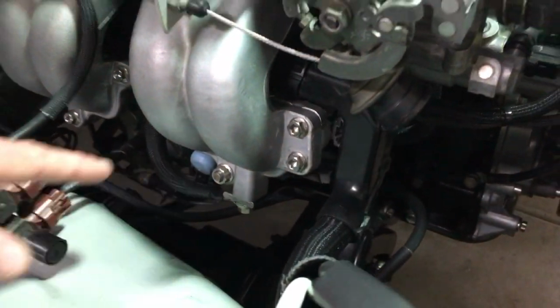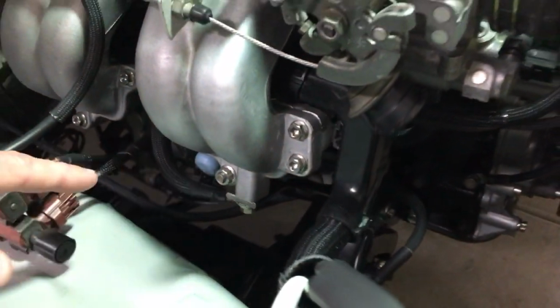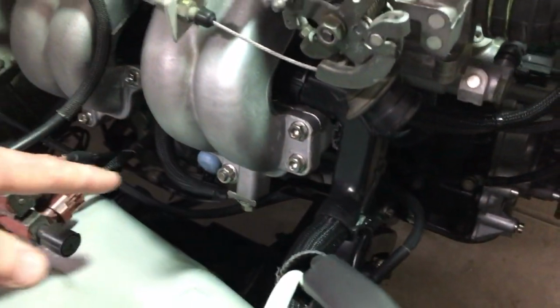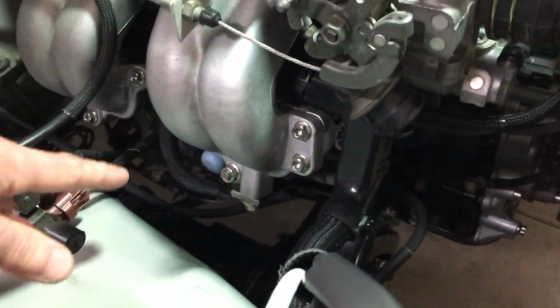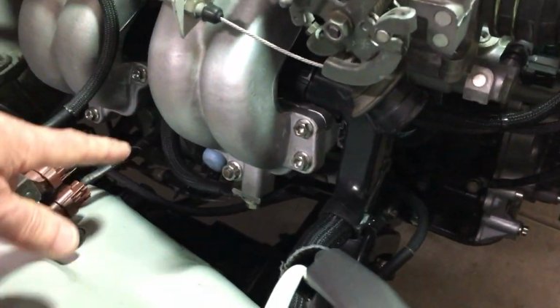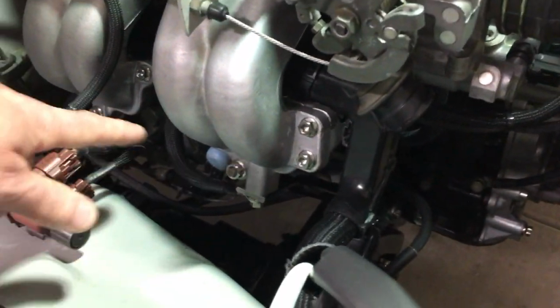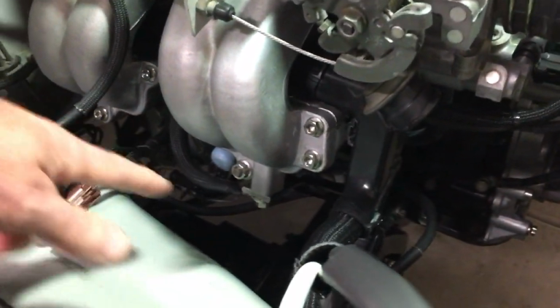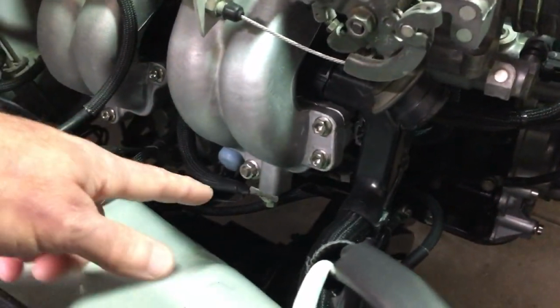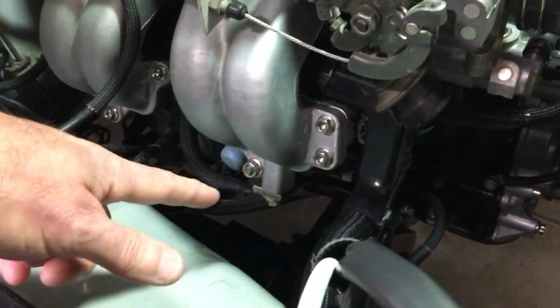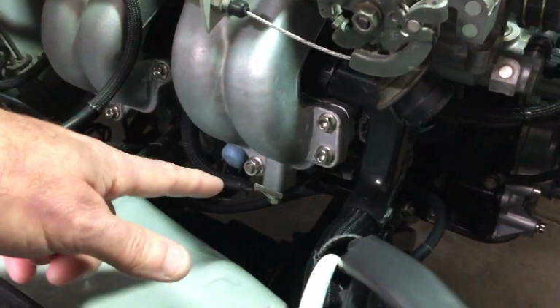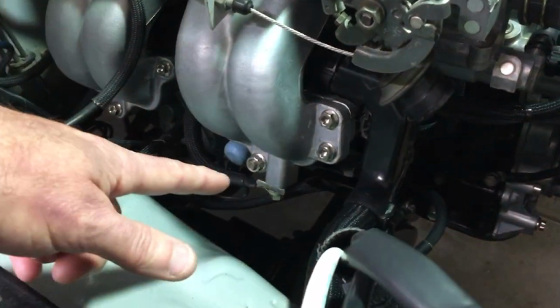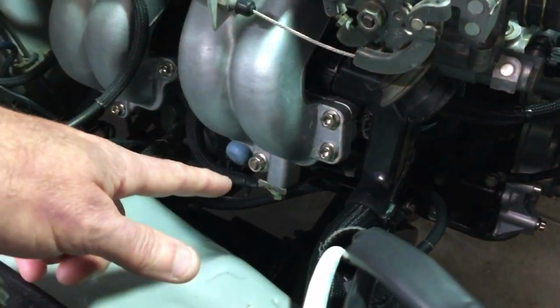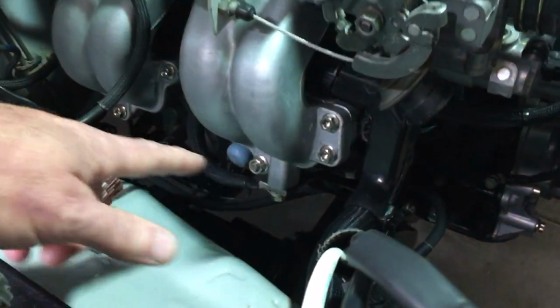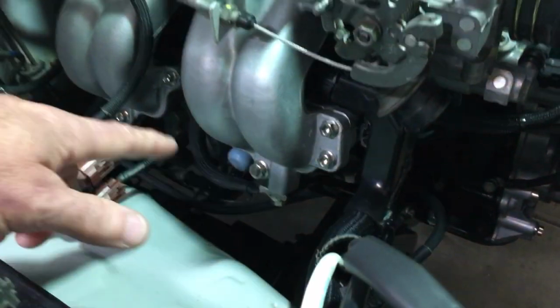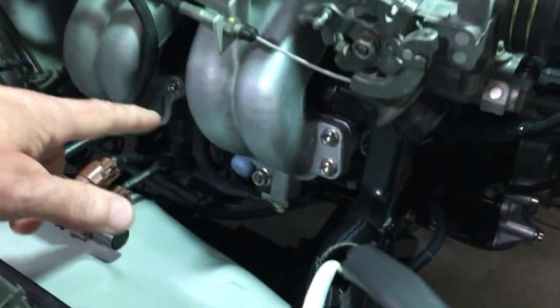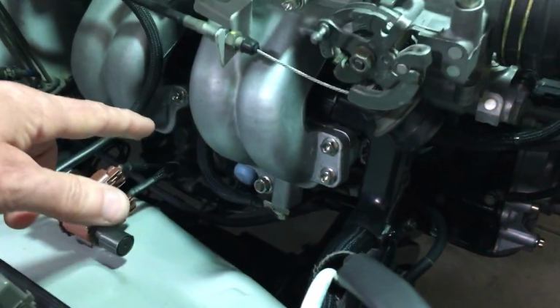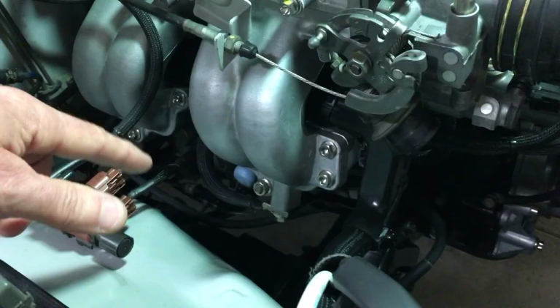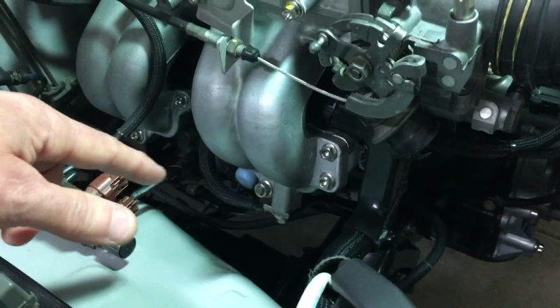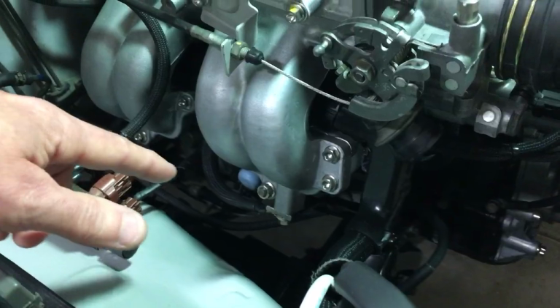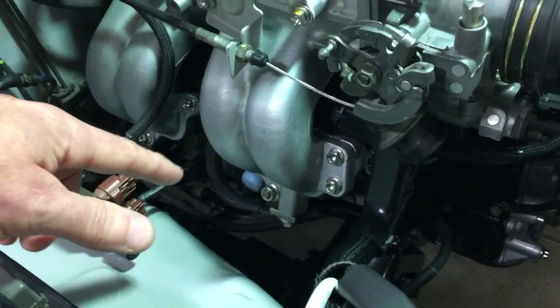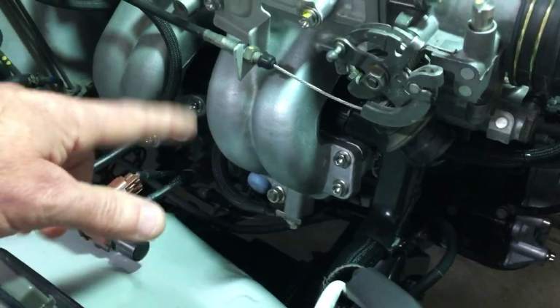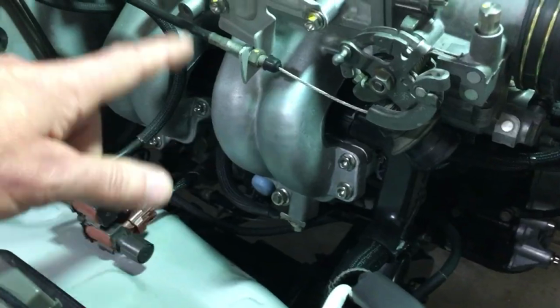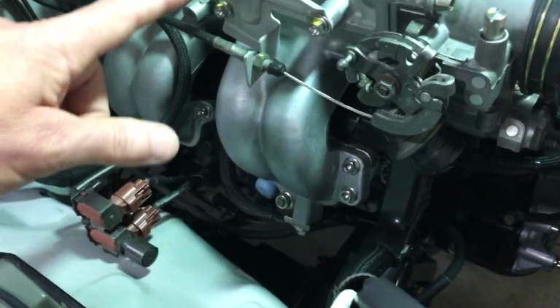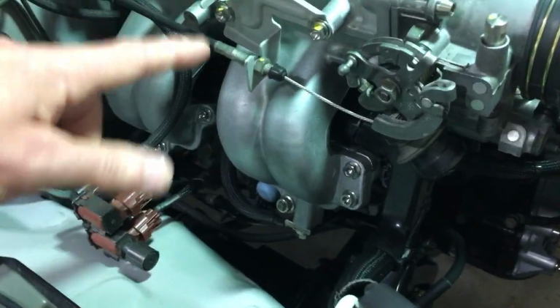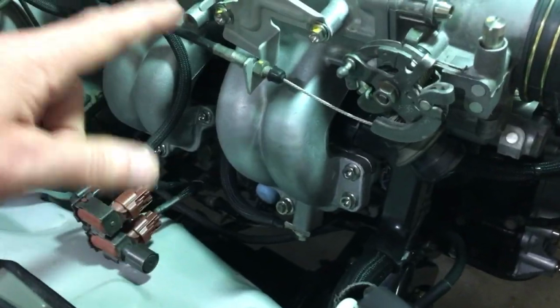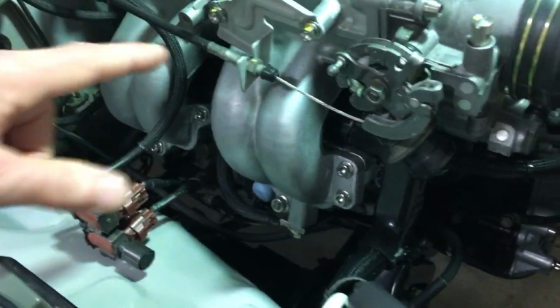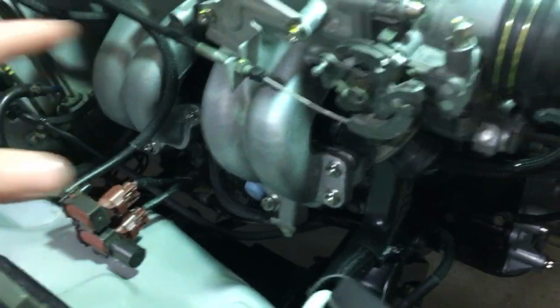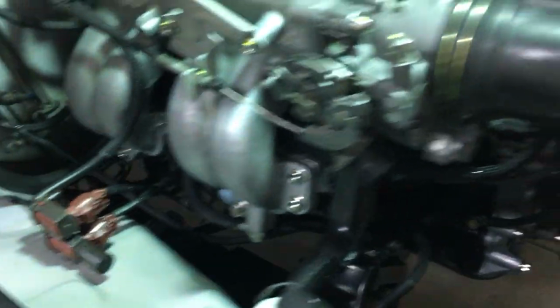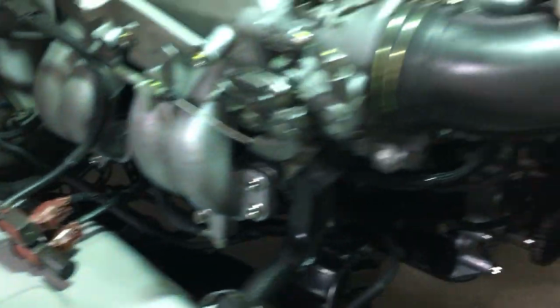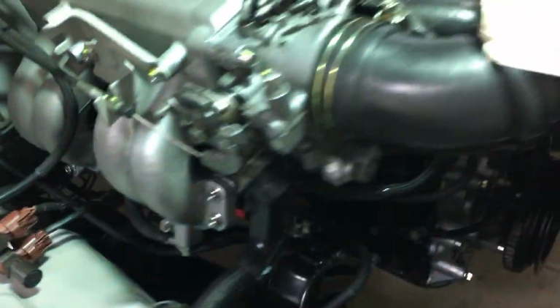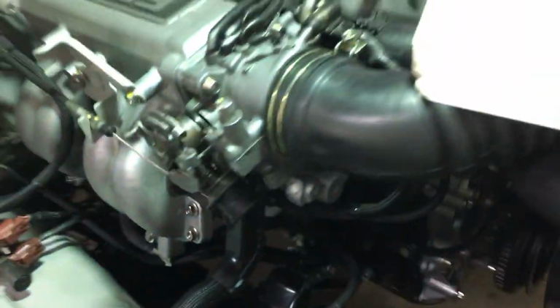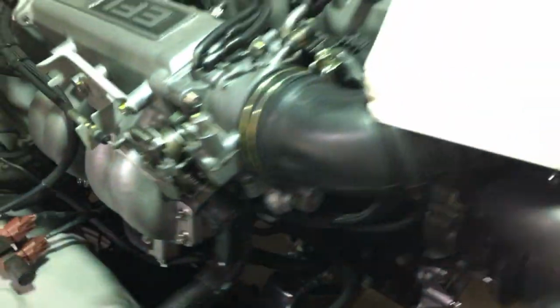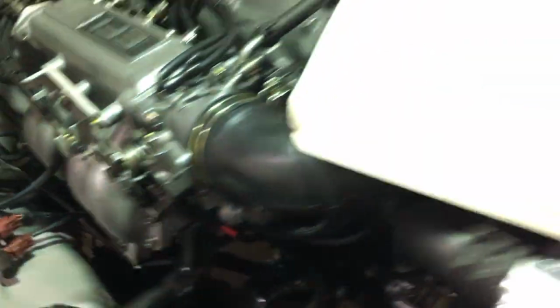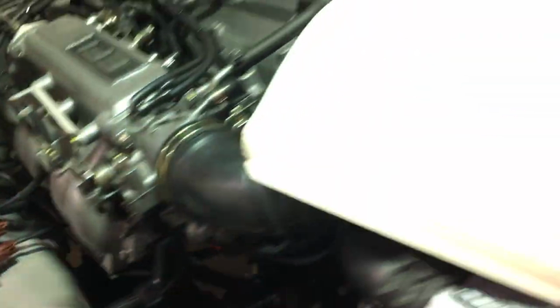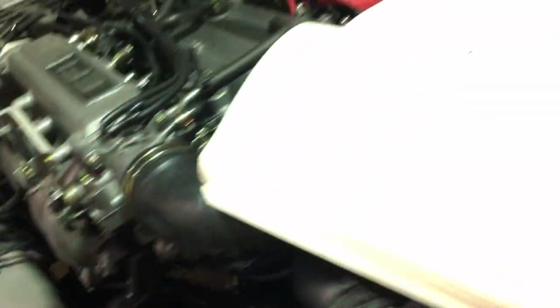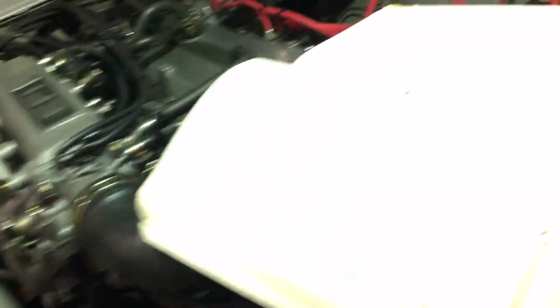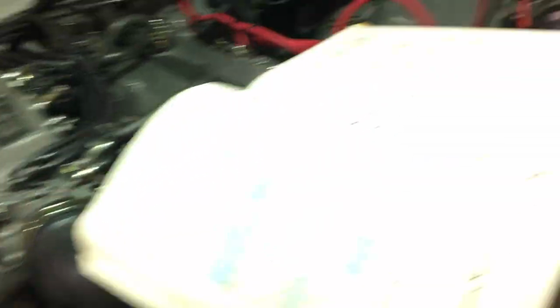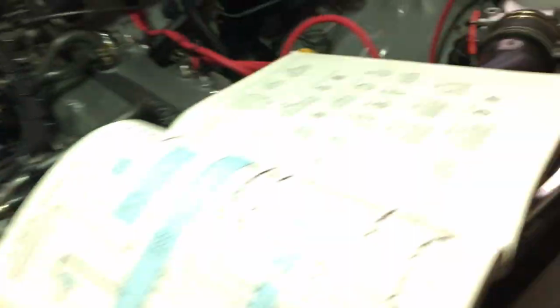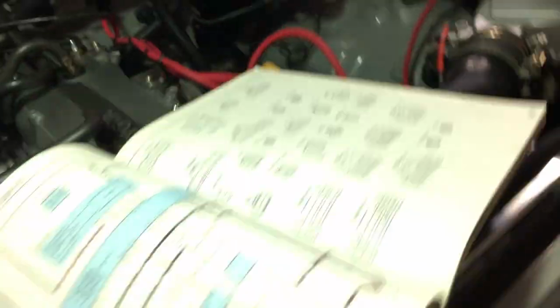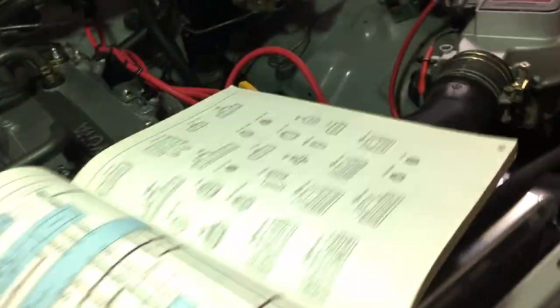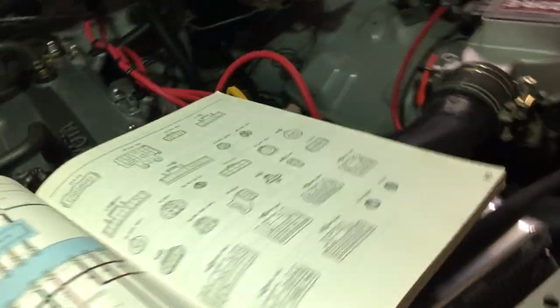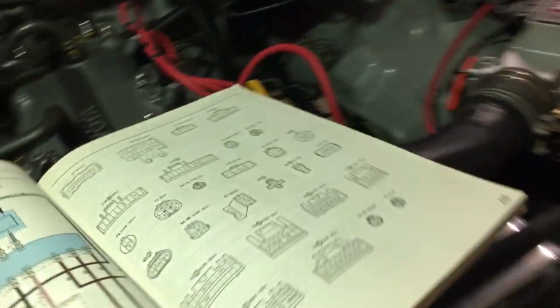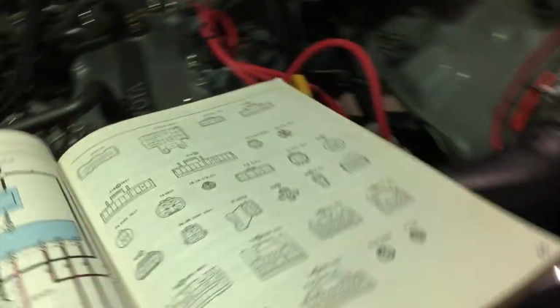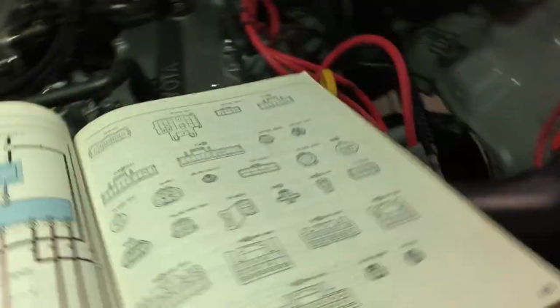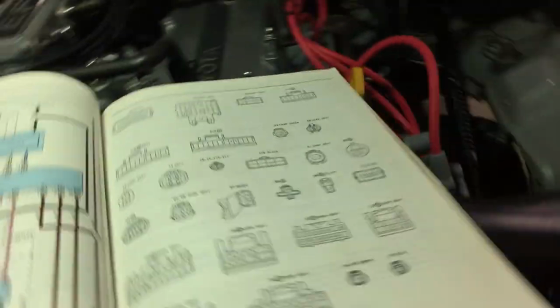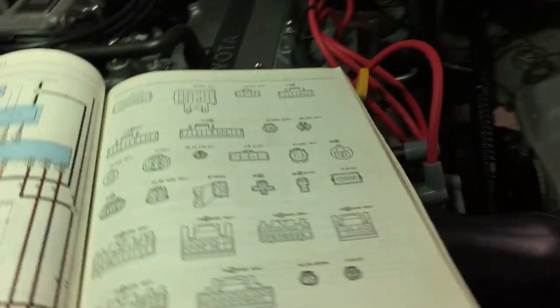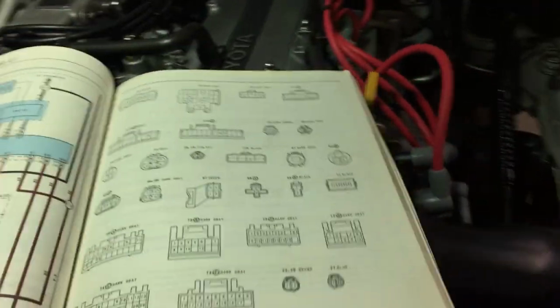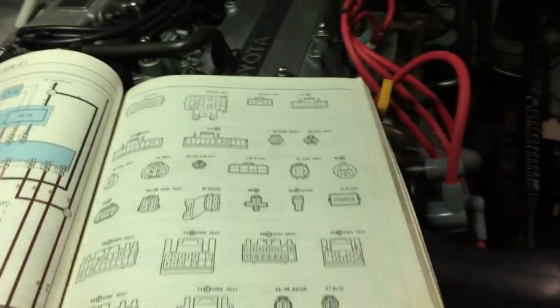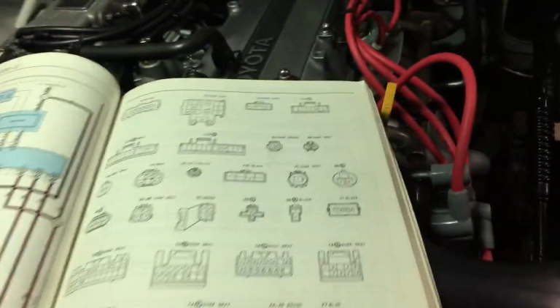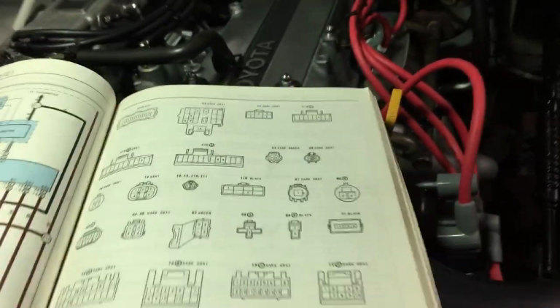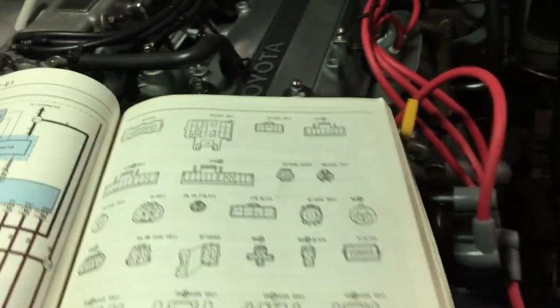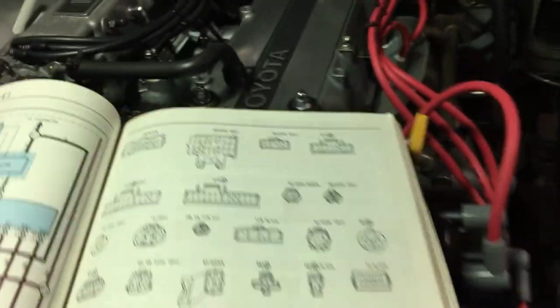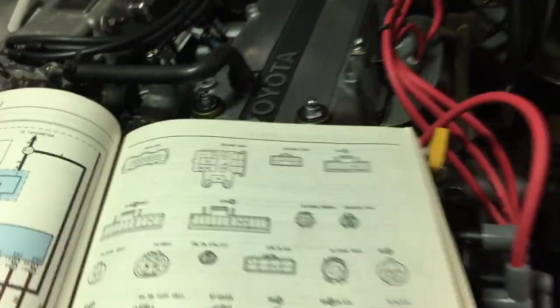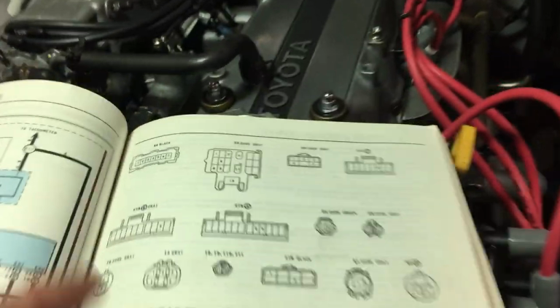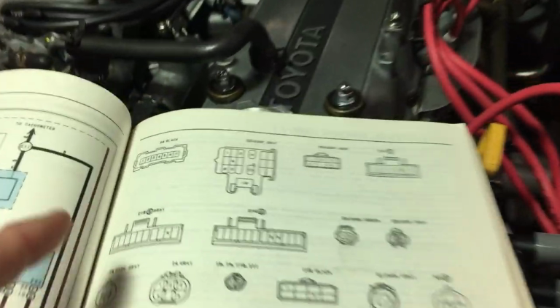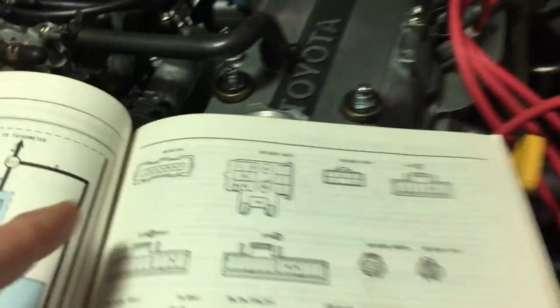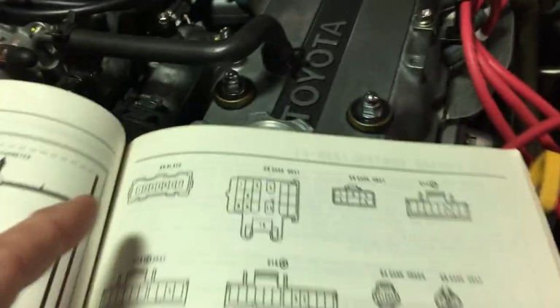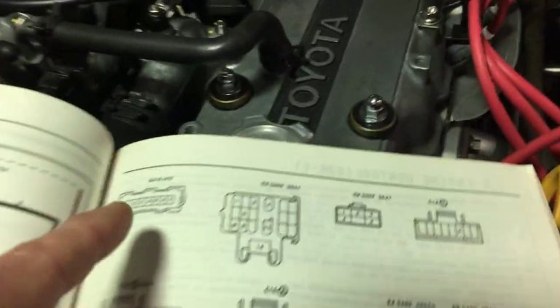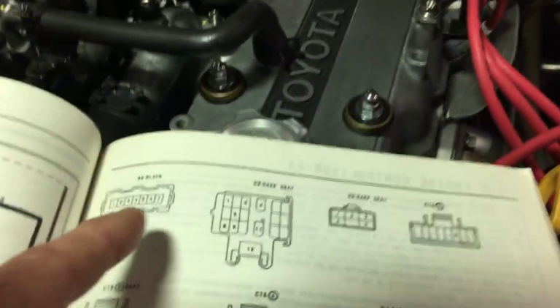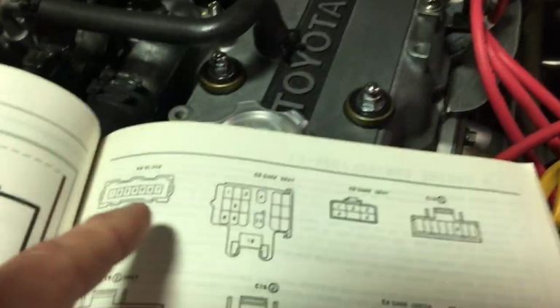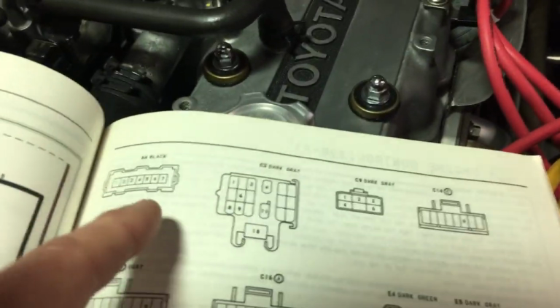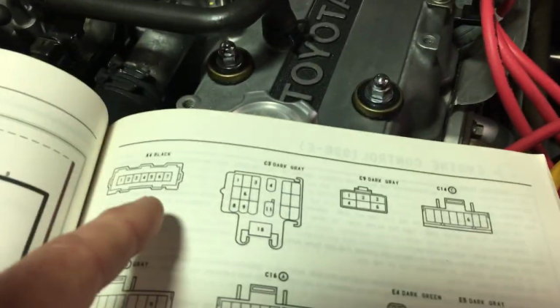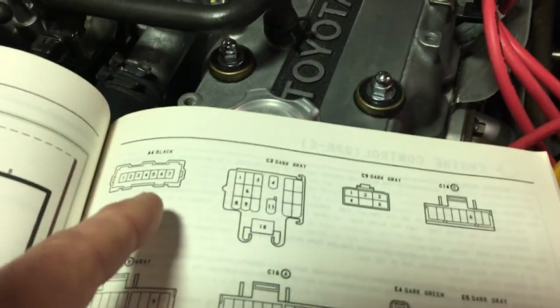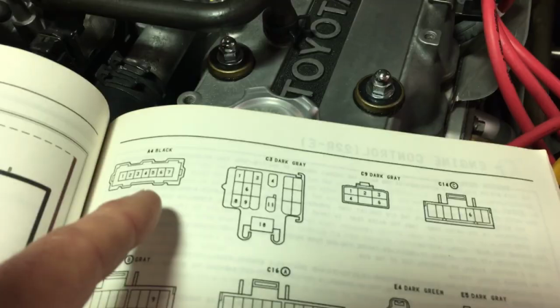That also gangs in your fuel injector grounds. So if we look at this connector here,